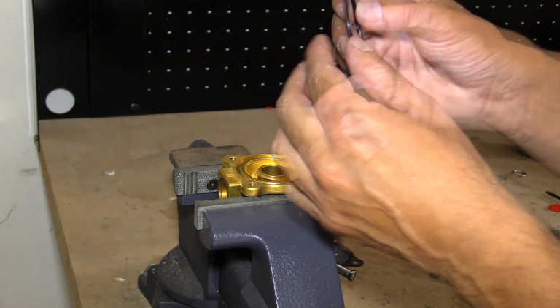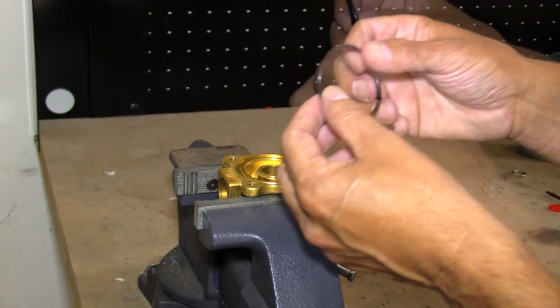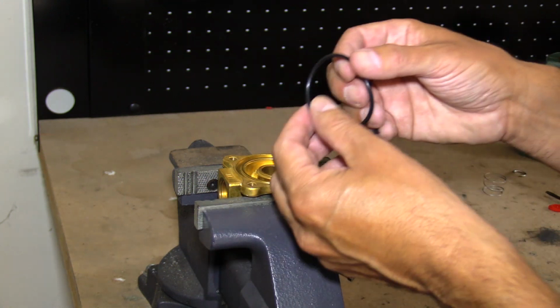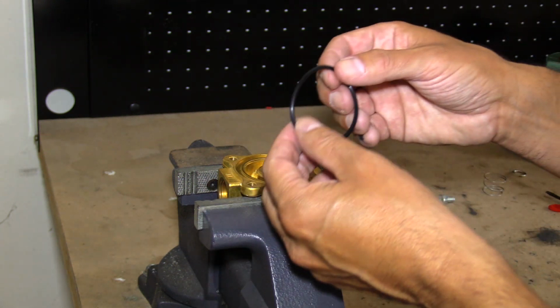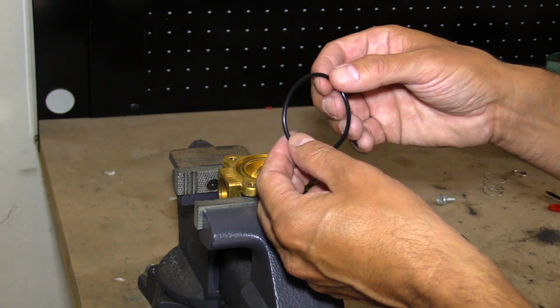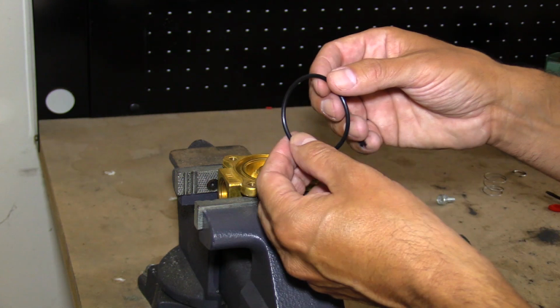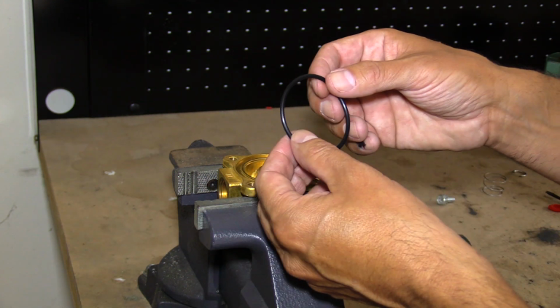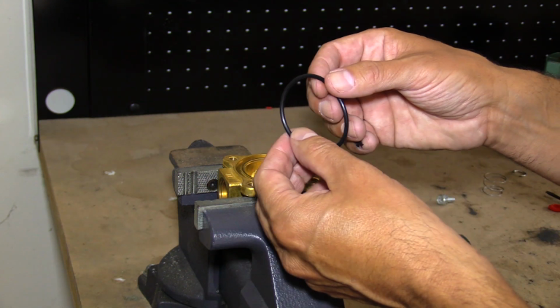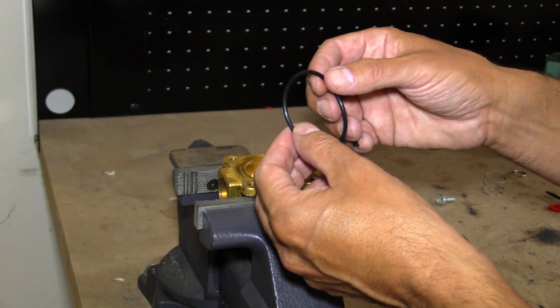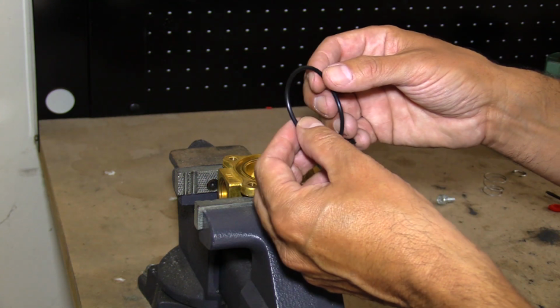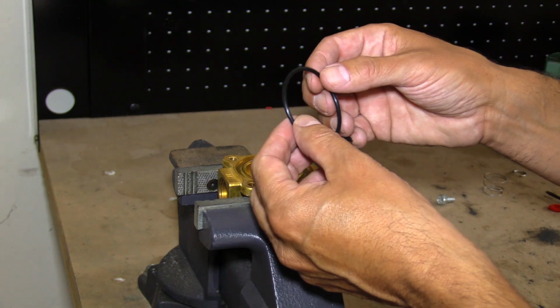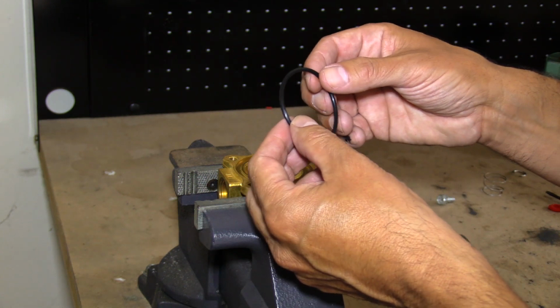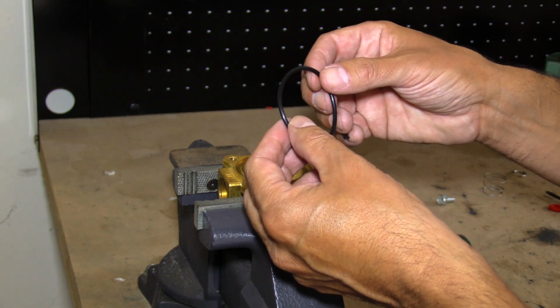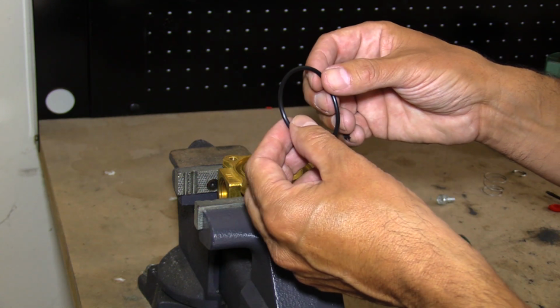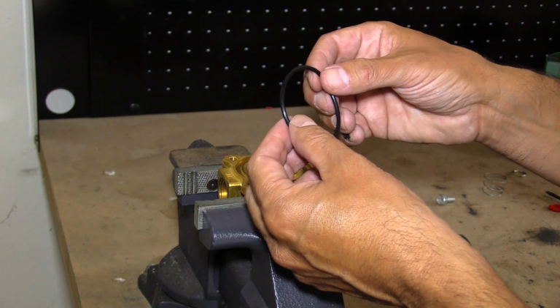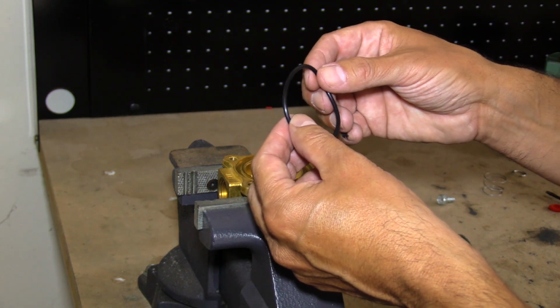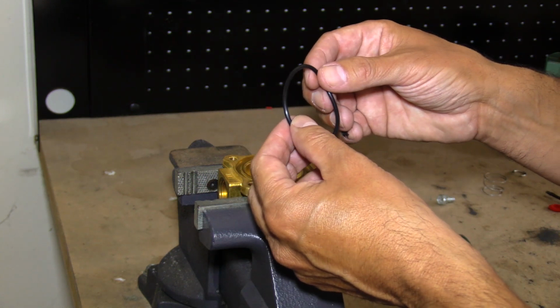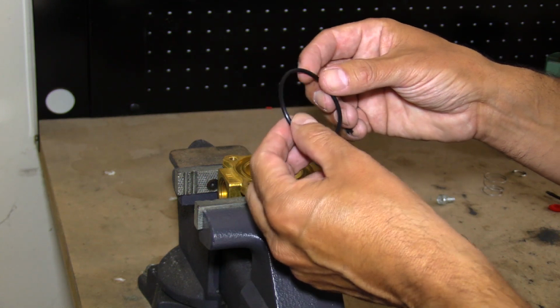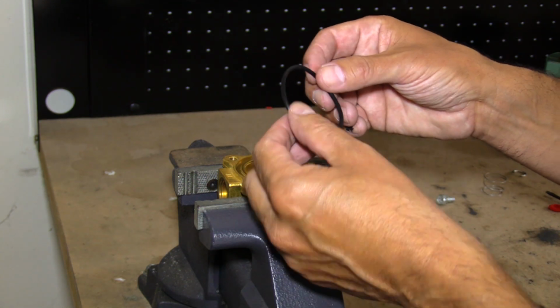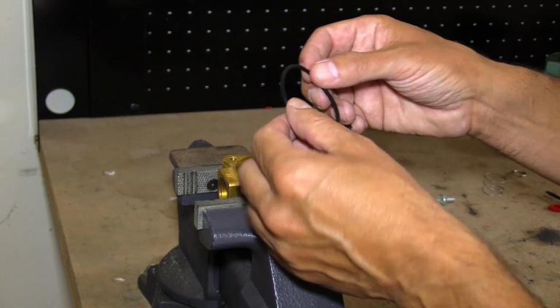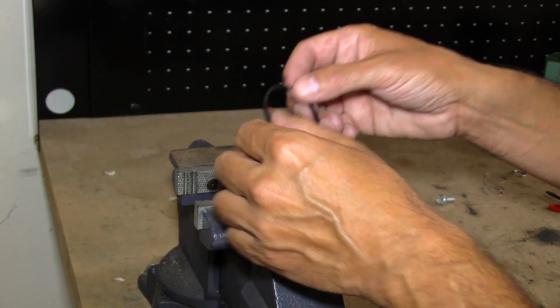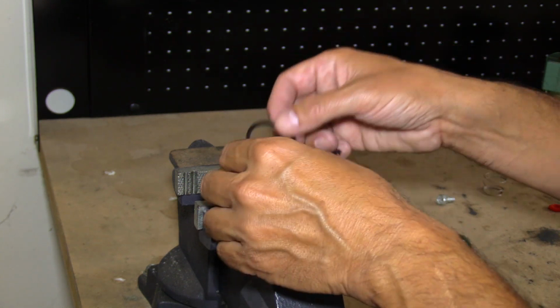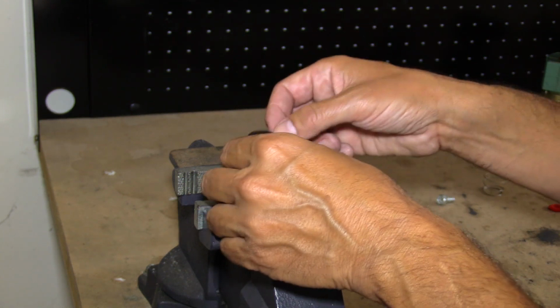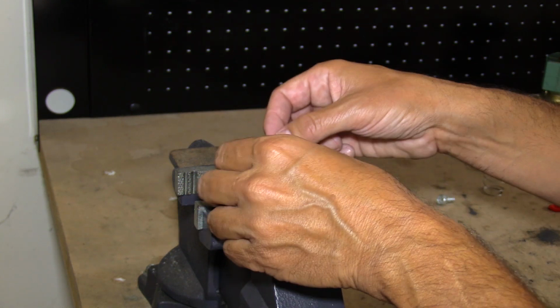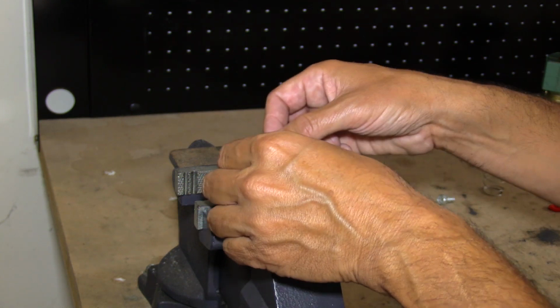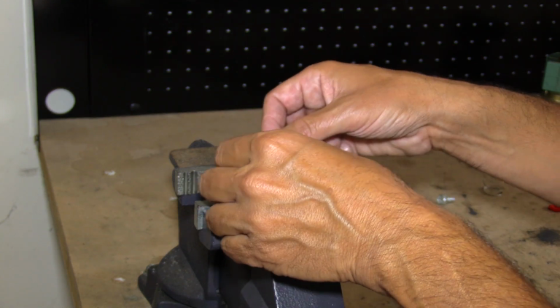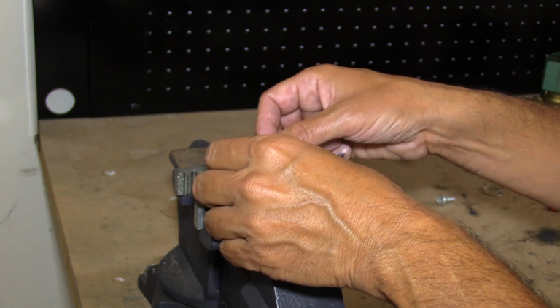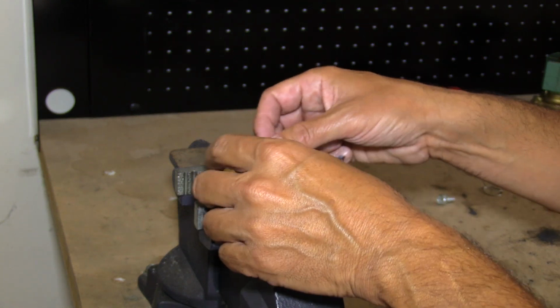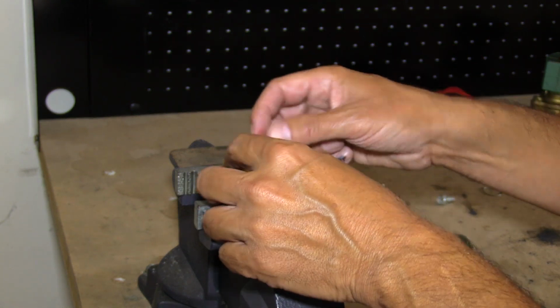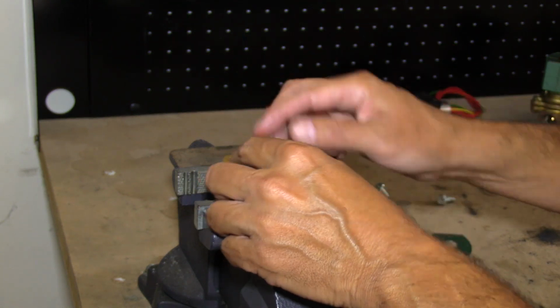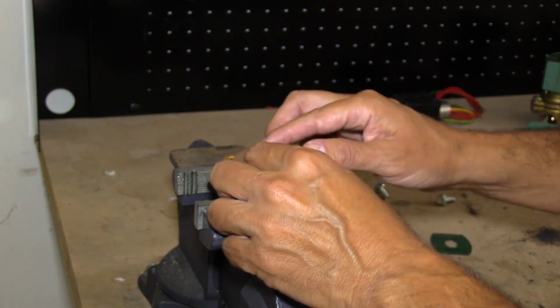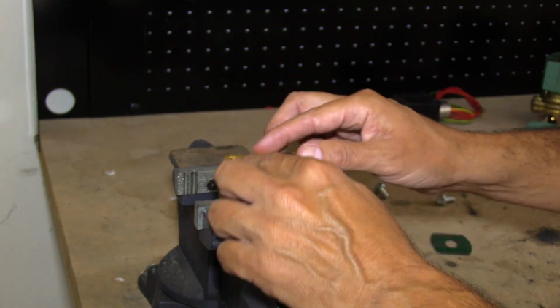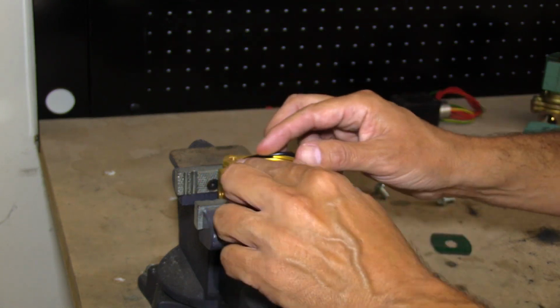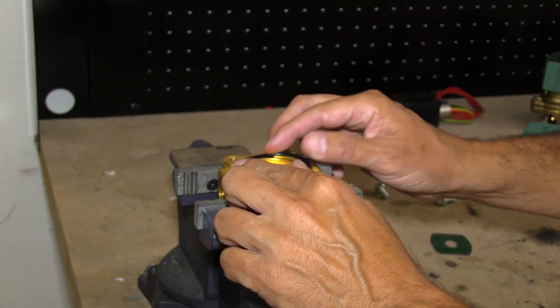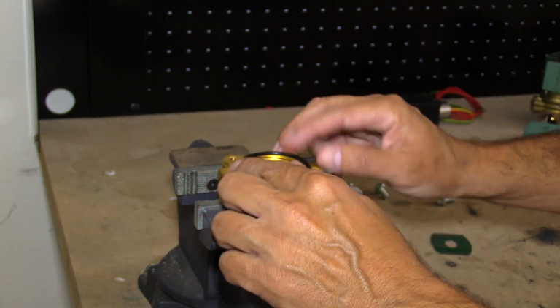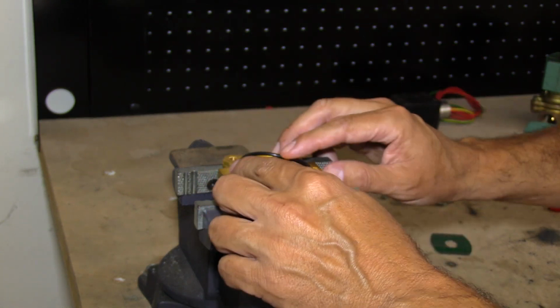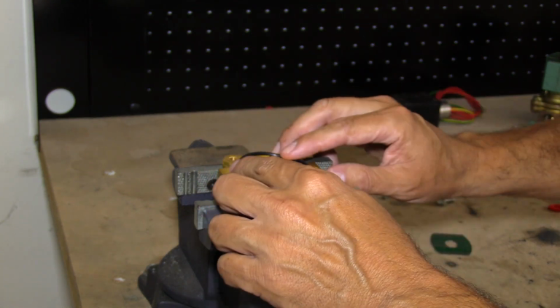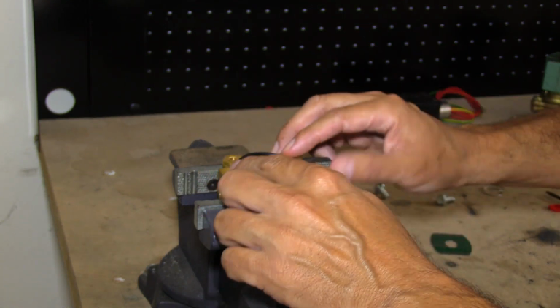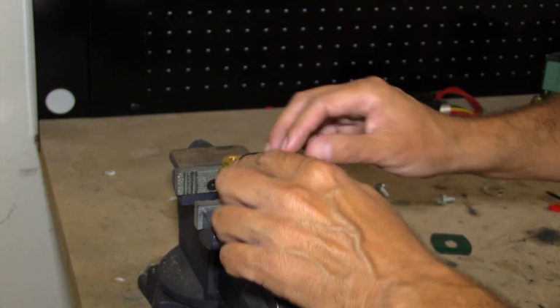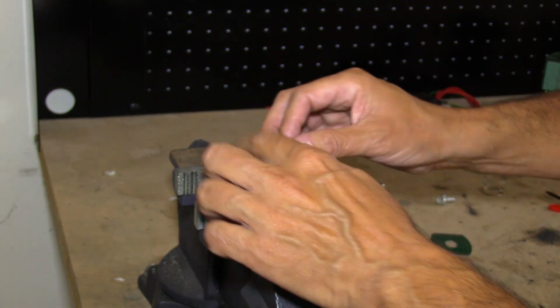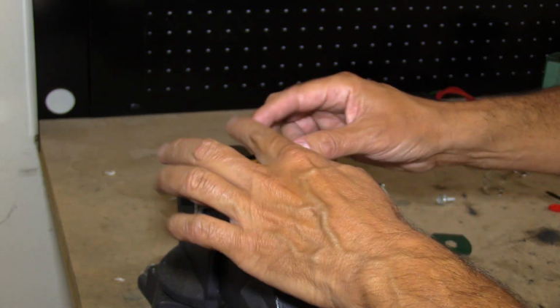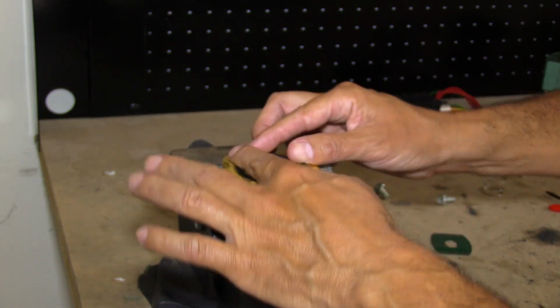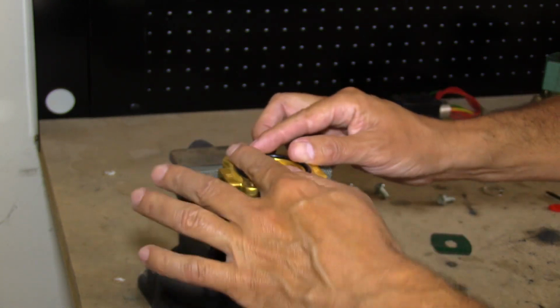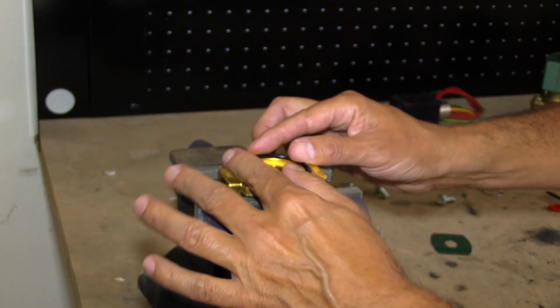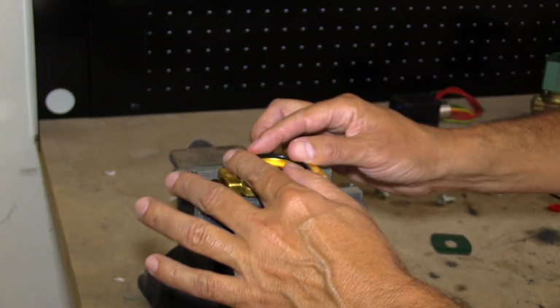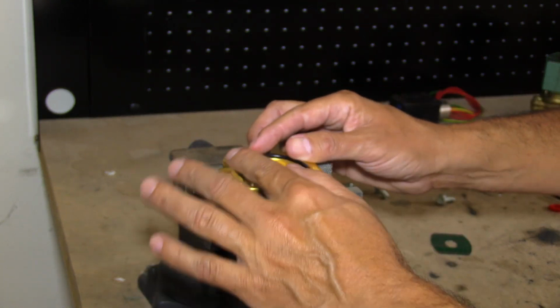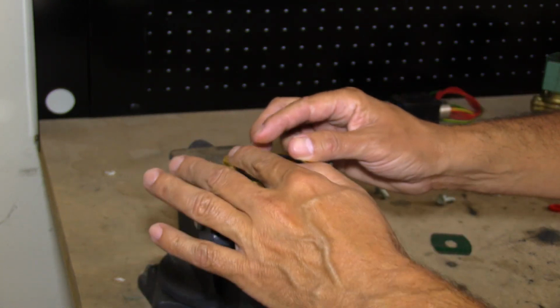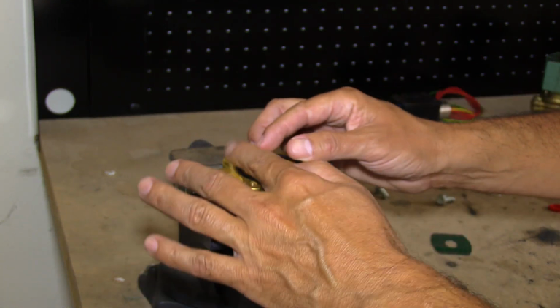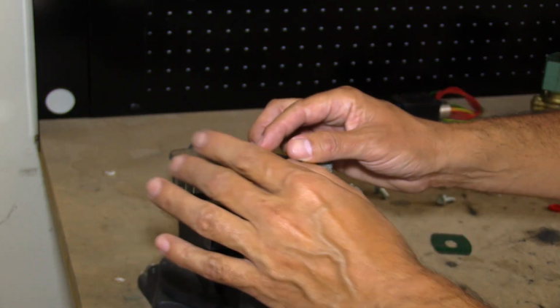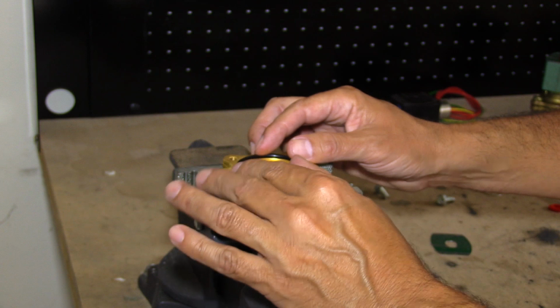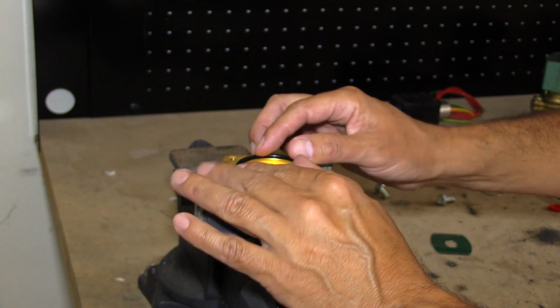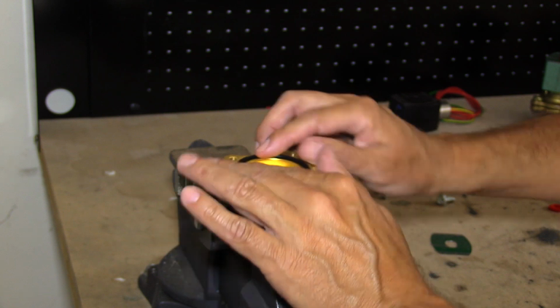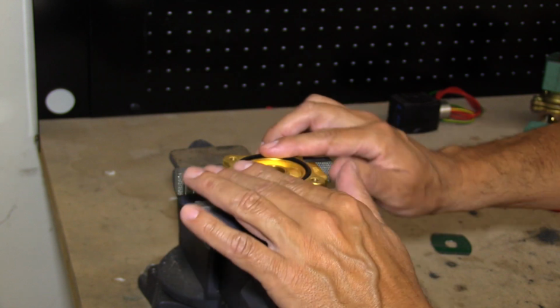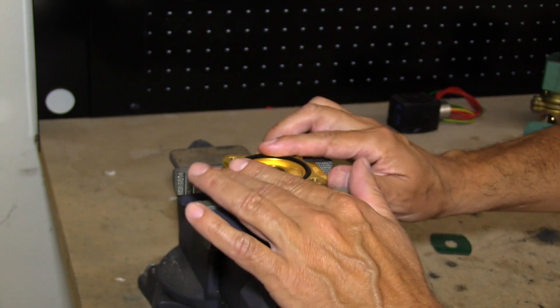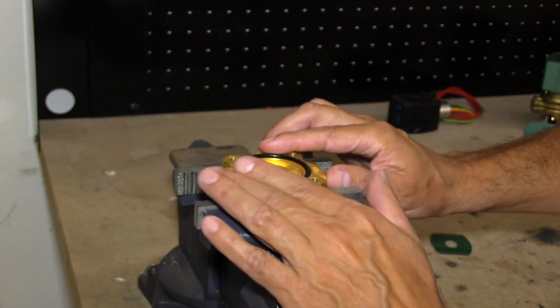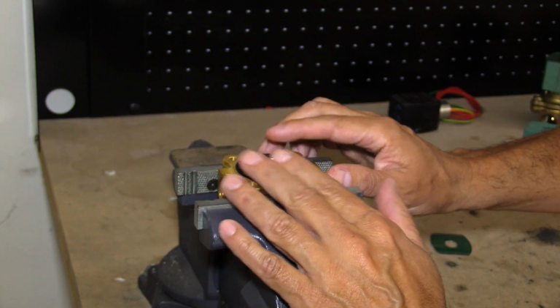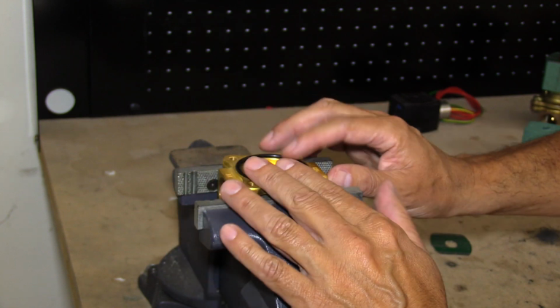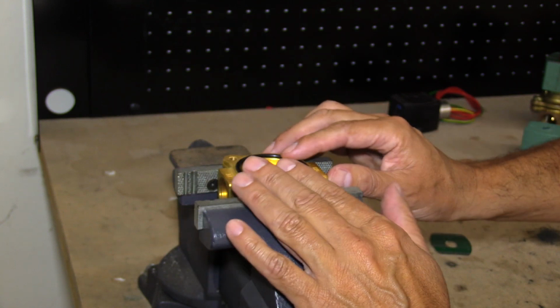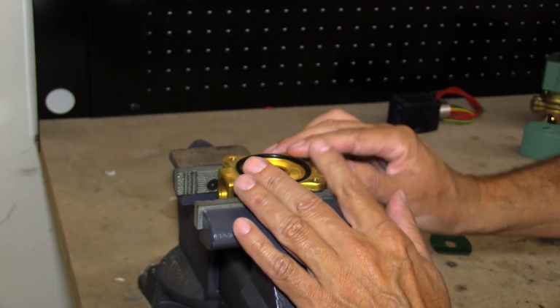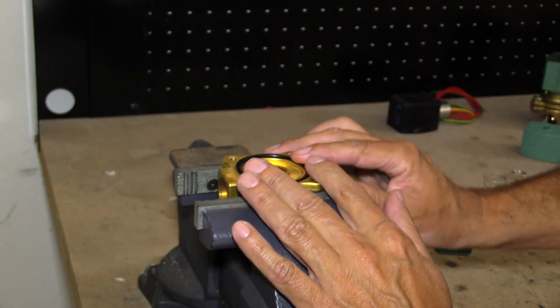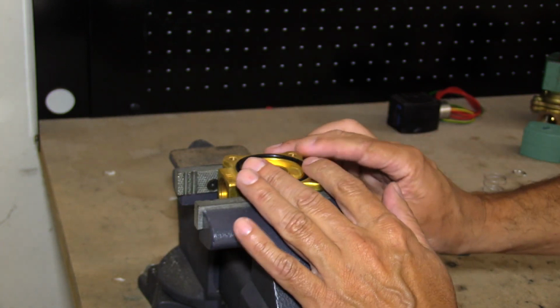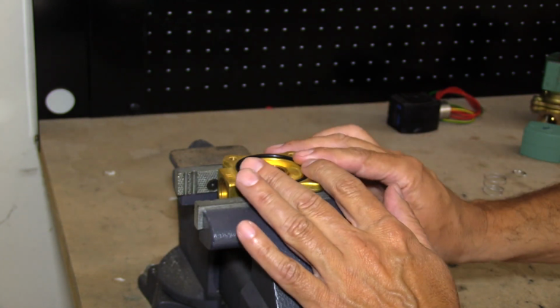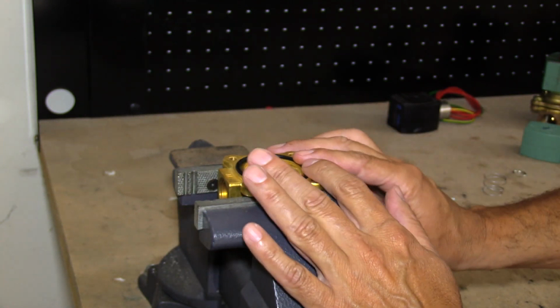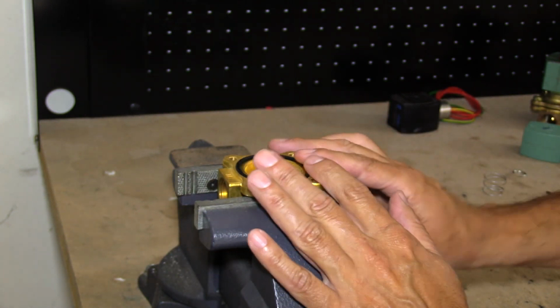Check the body o-ring for cracking and tears. These parts are new, so I'm going to reassemble the solenoid valve.